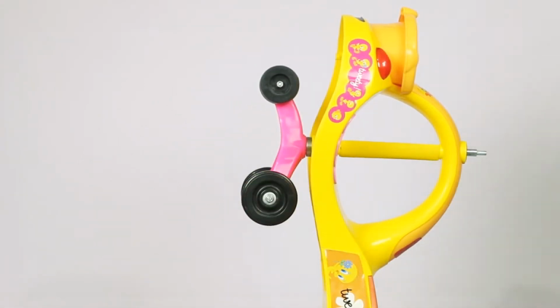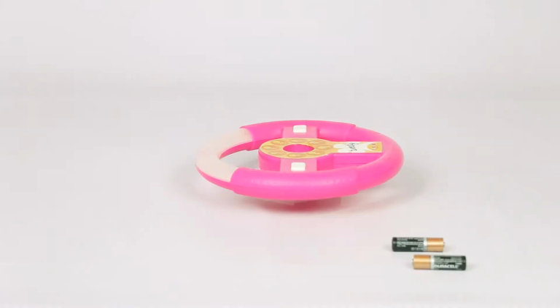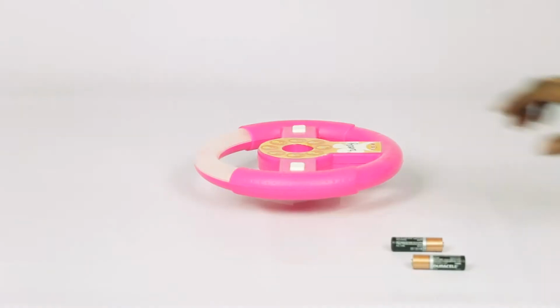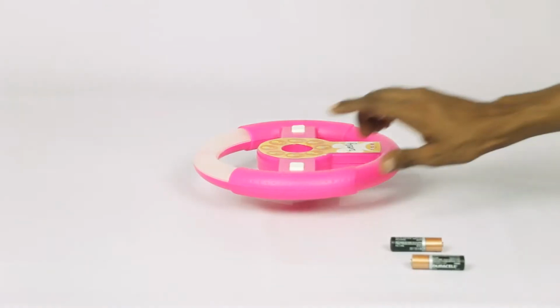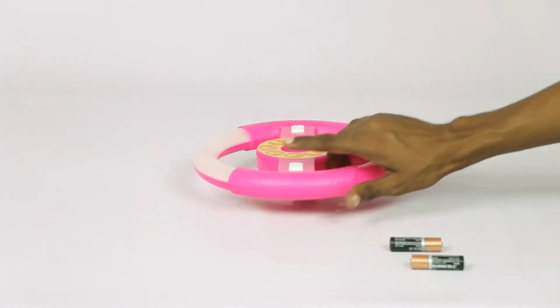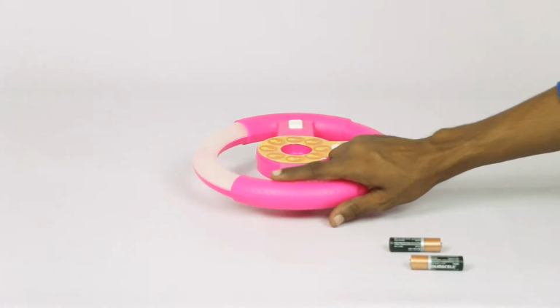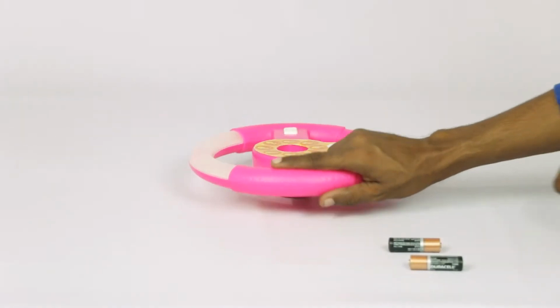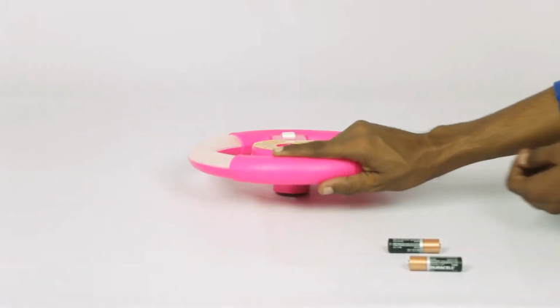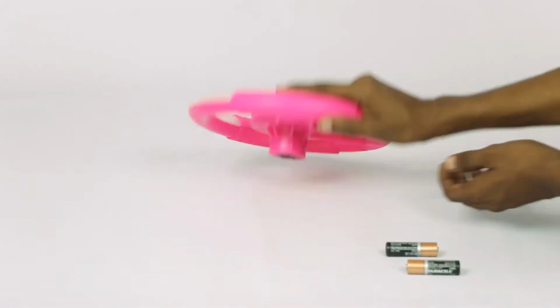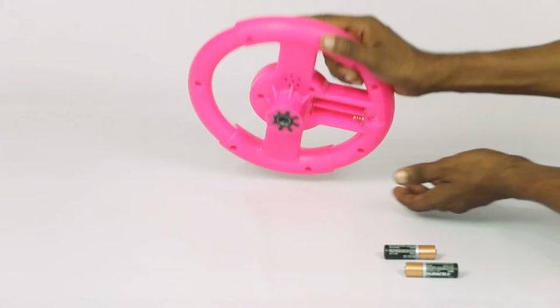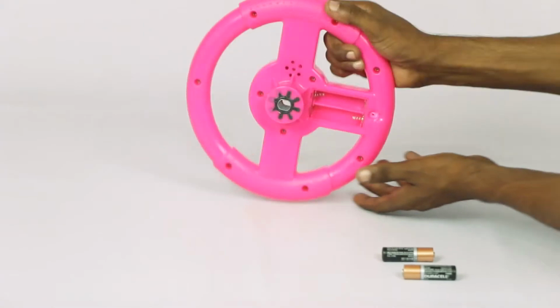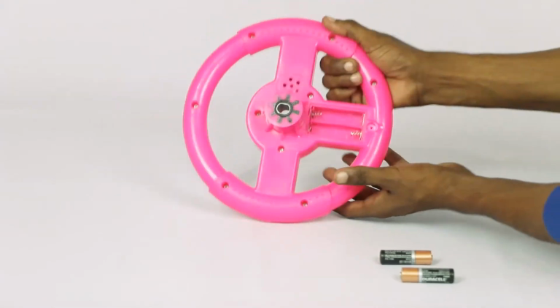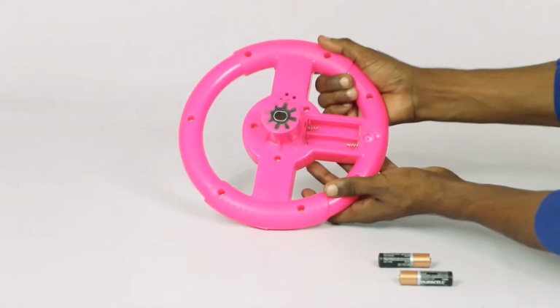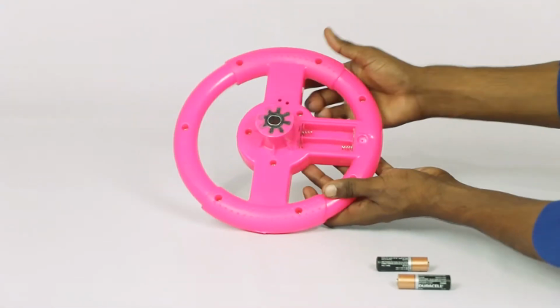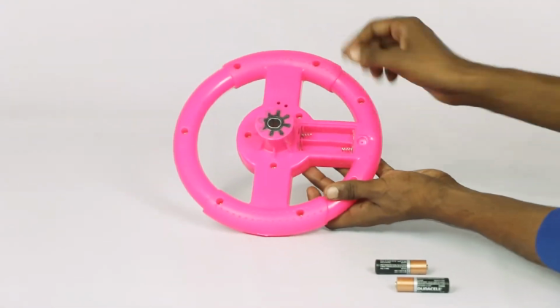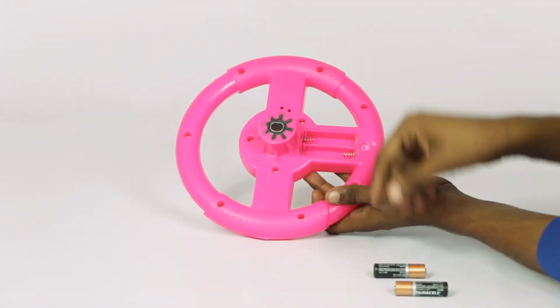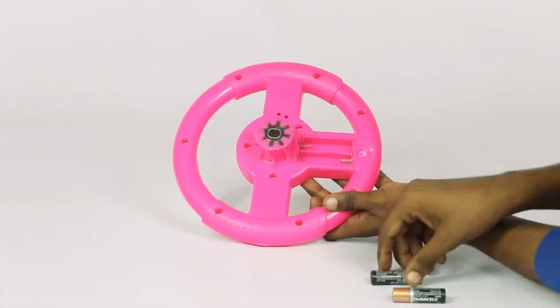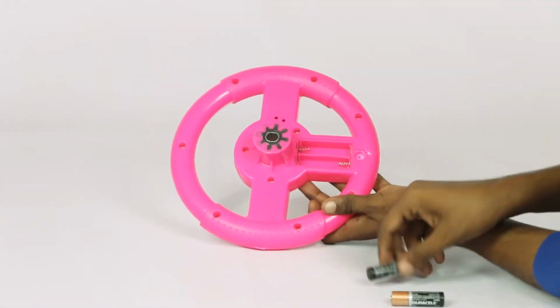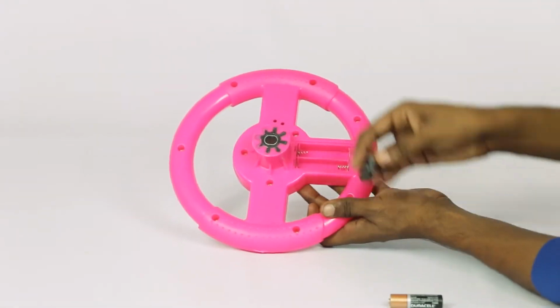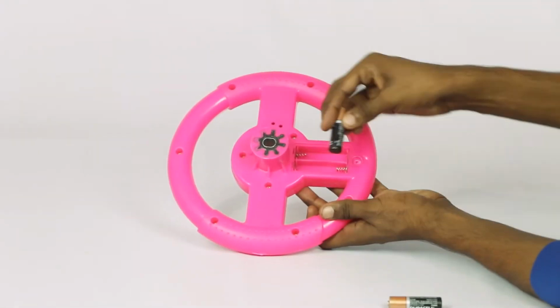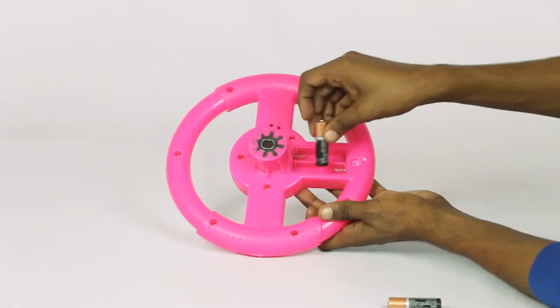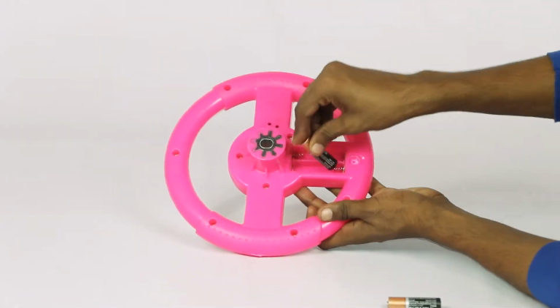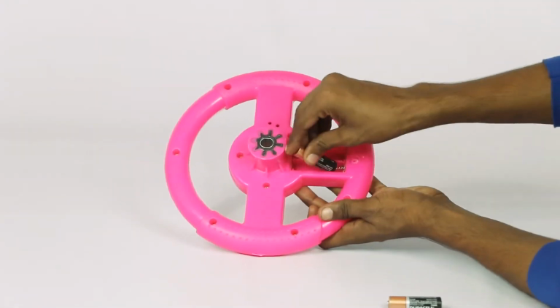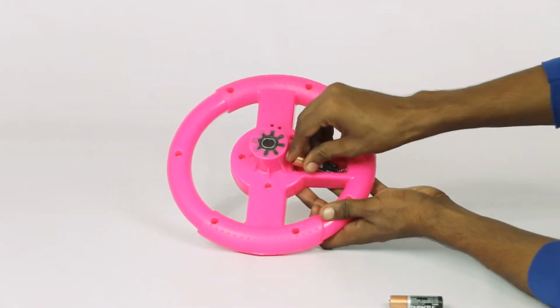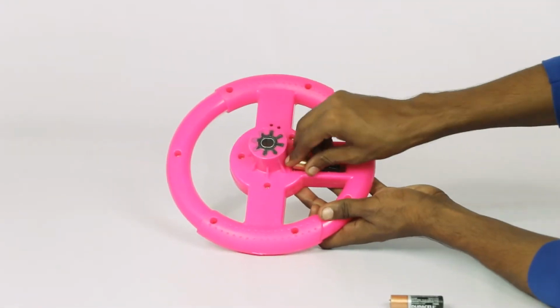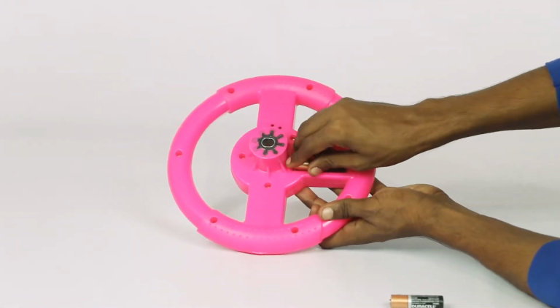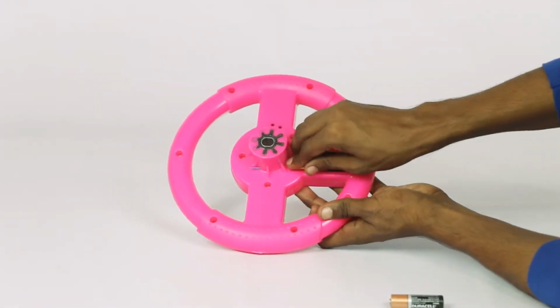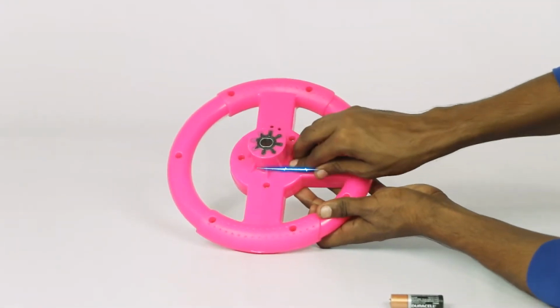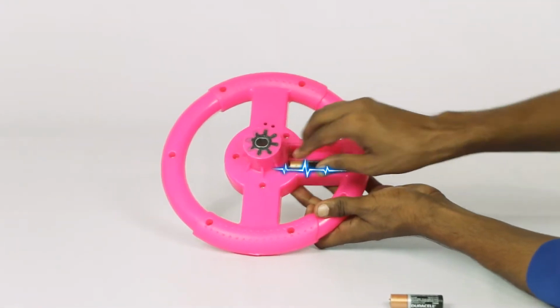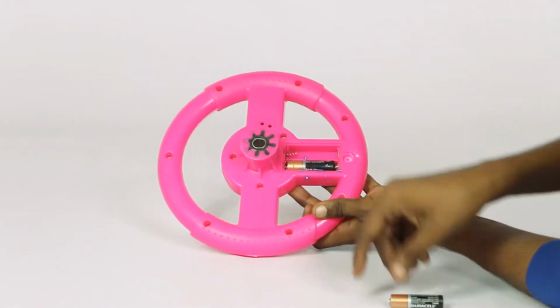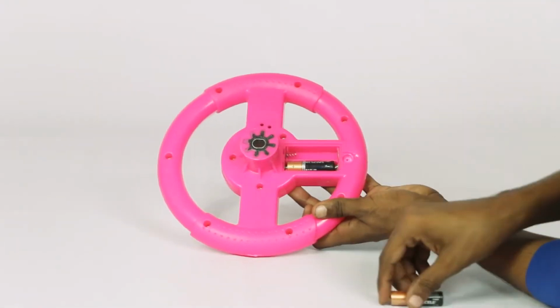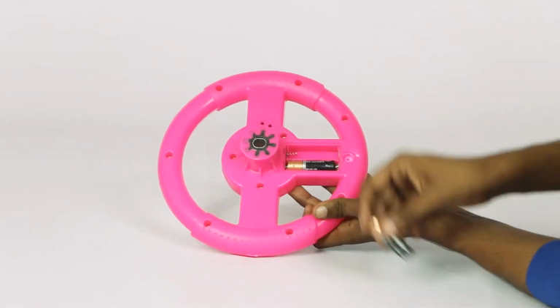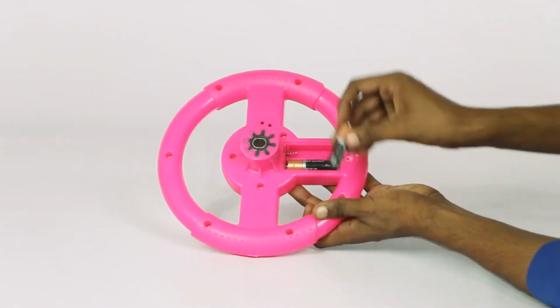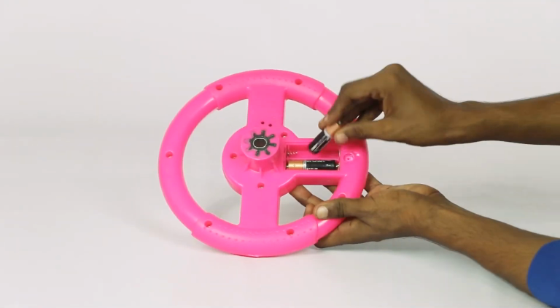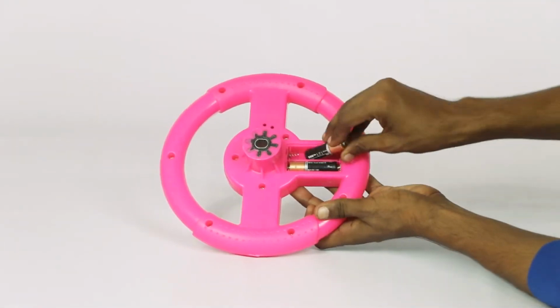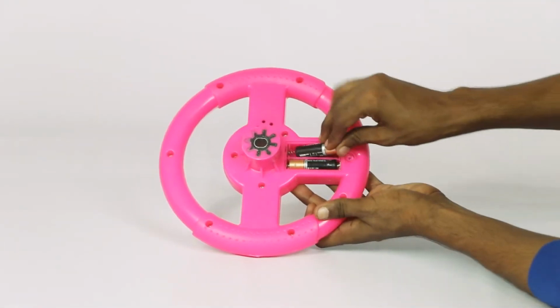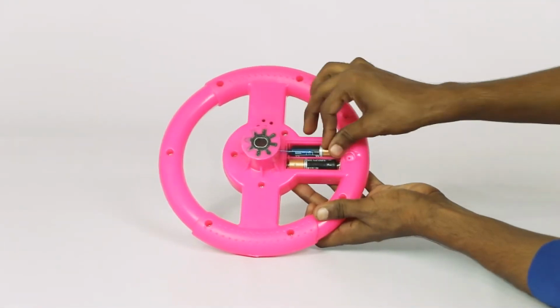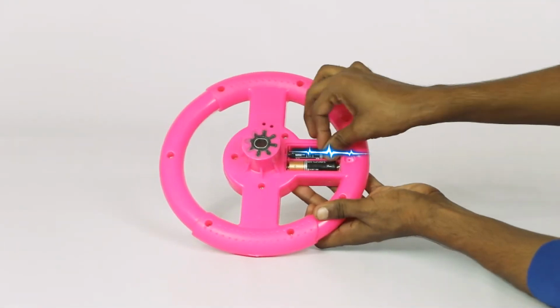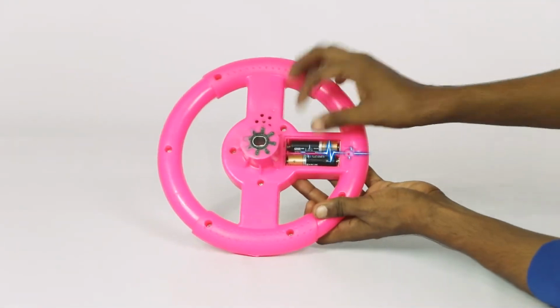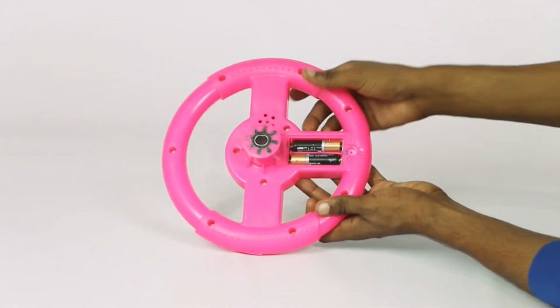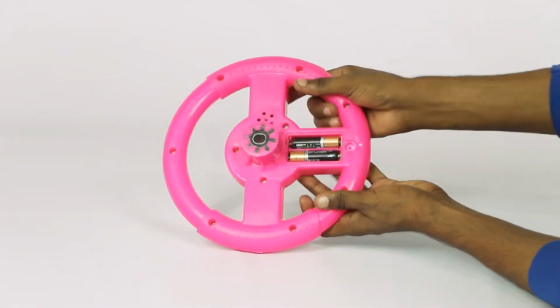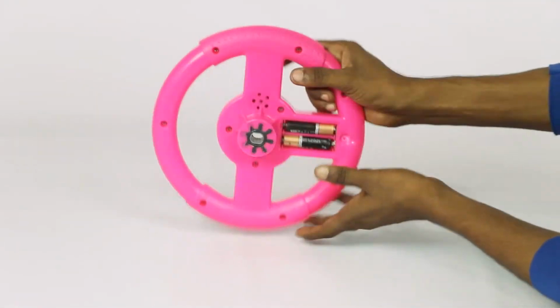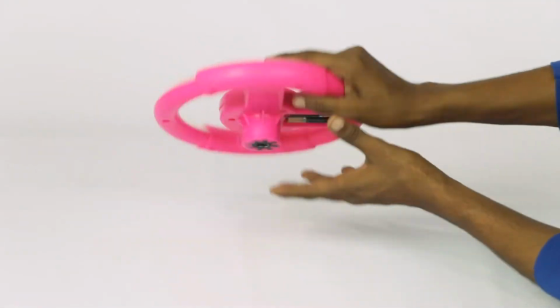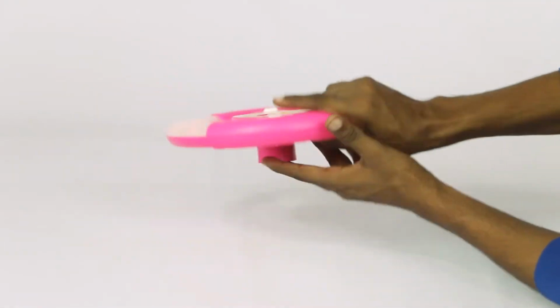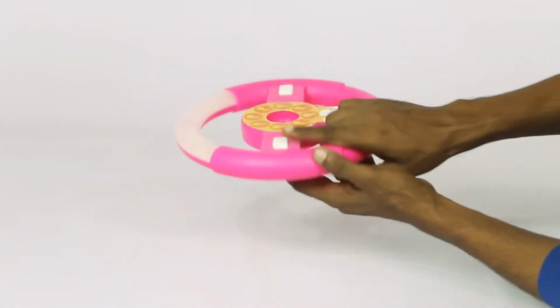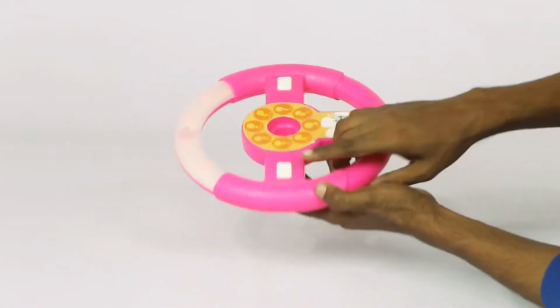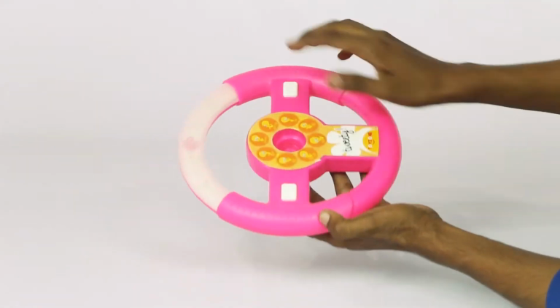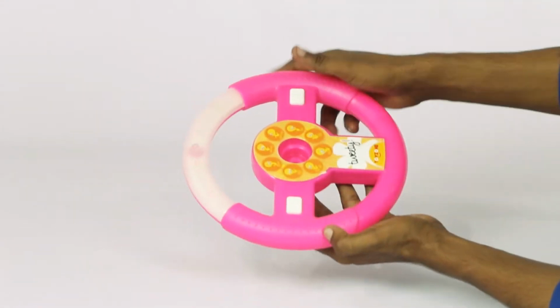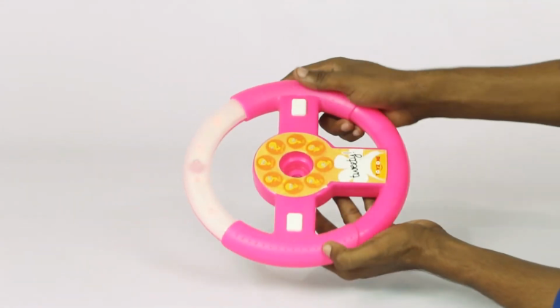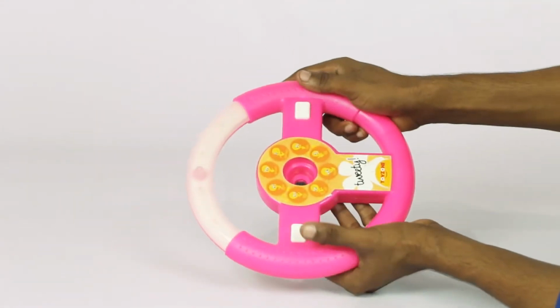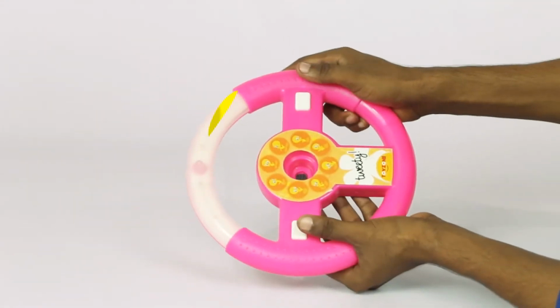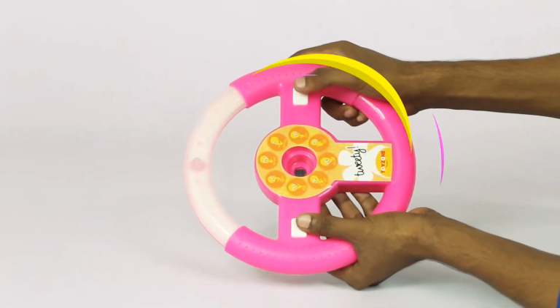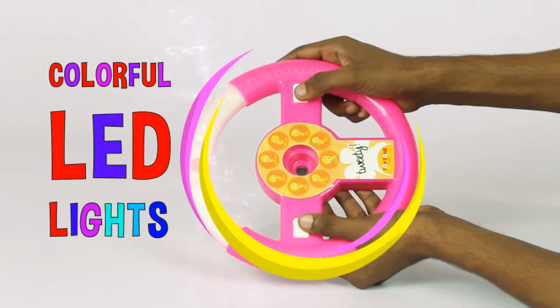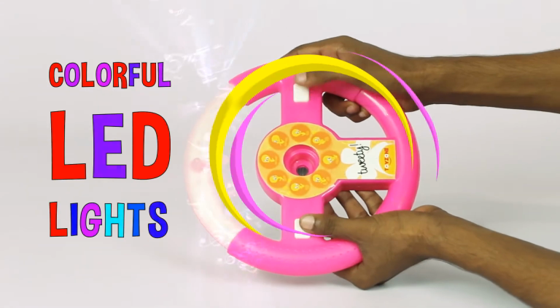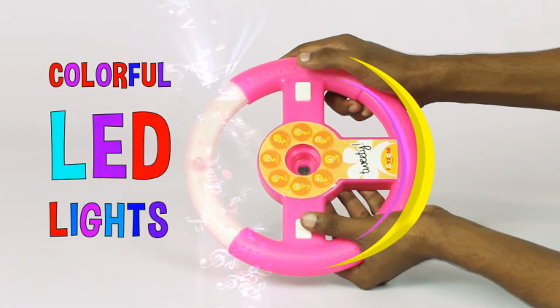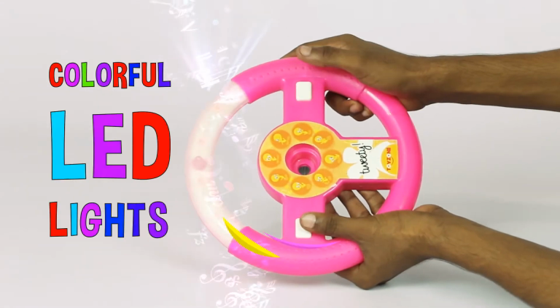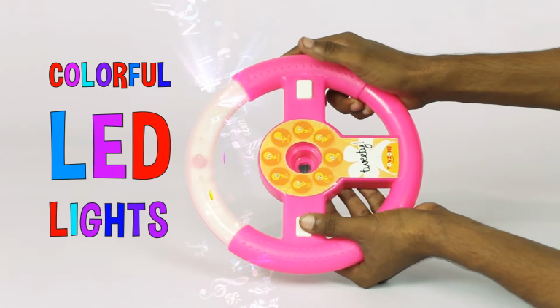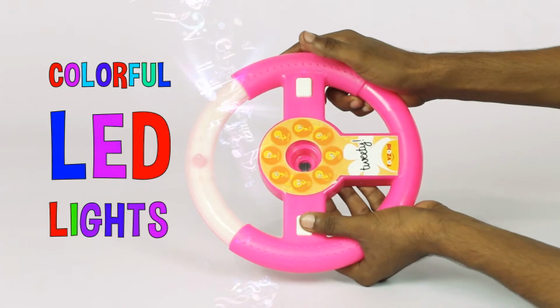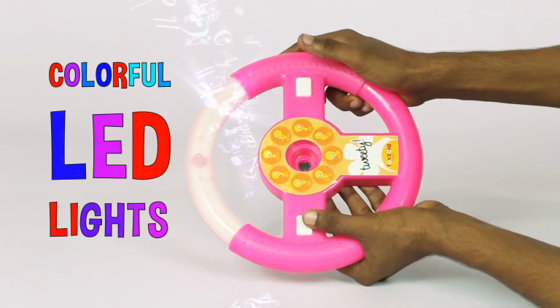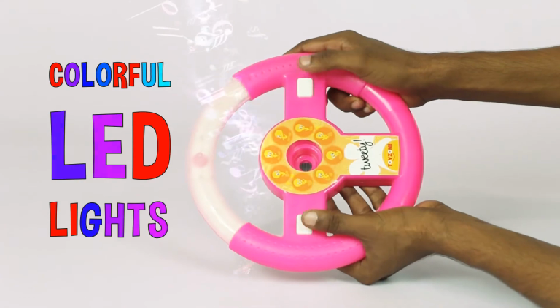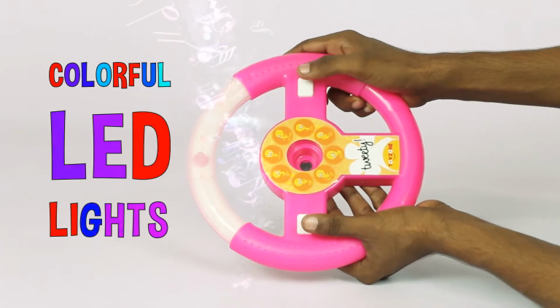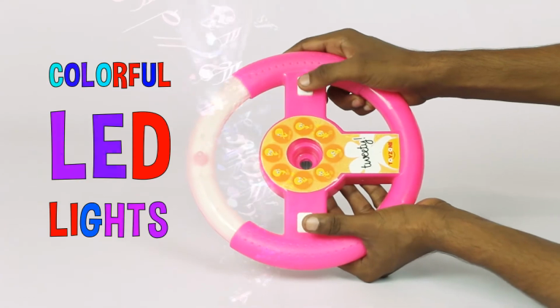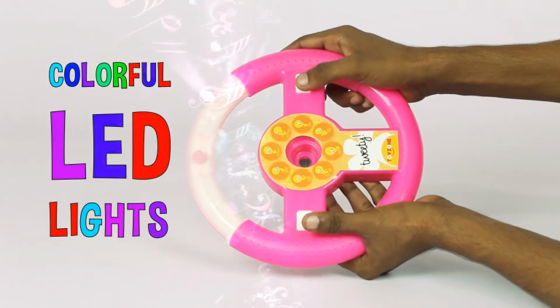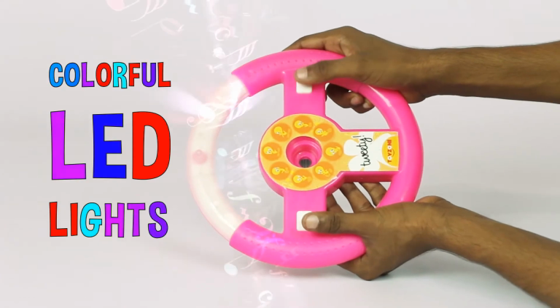Now insert two AA batteries on the back end of the steering wheel to activate the colorful LED lights with fun music.